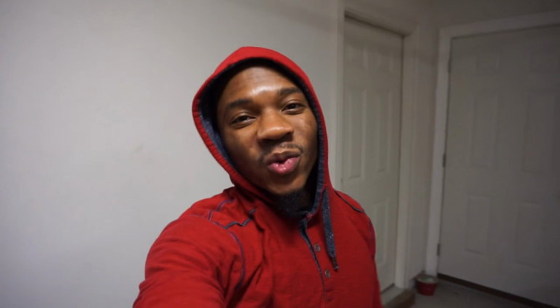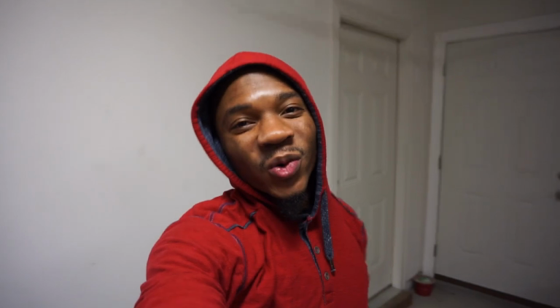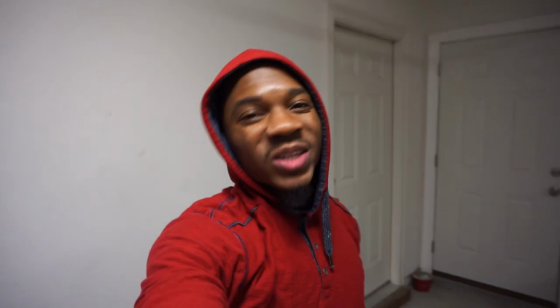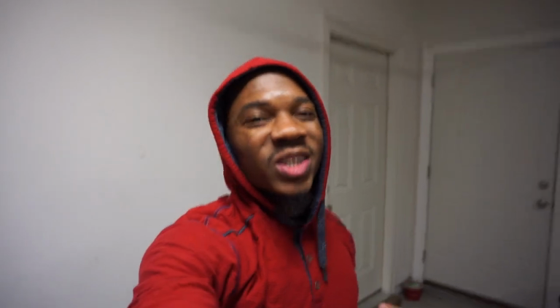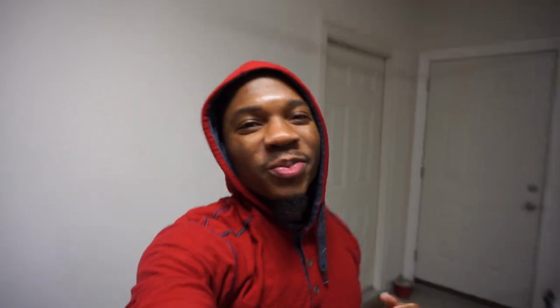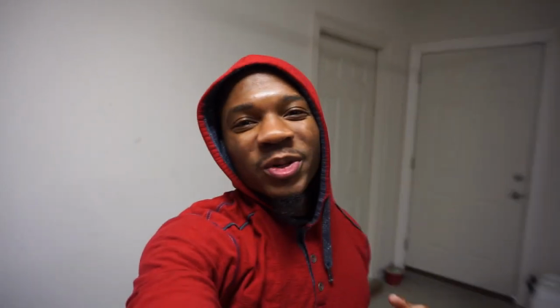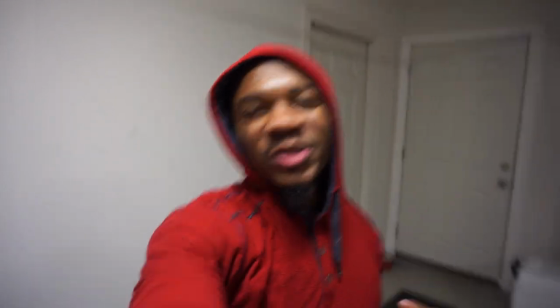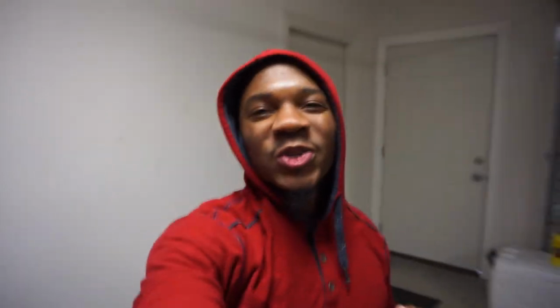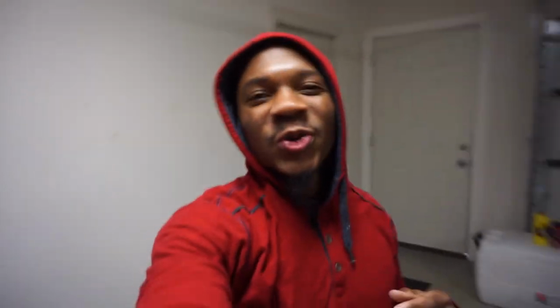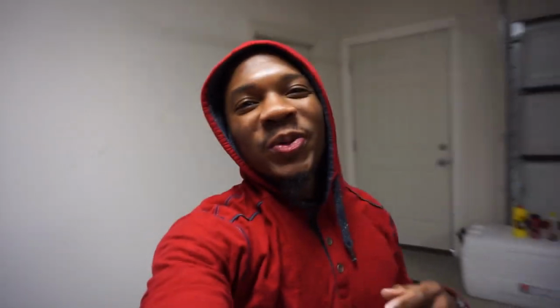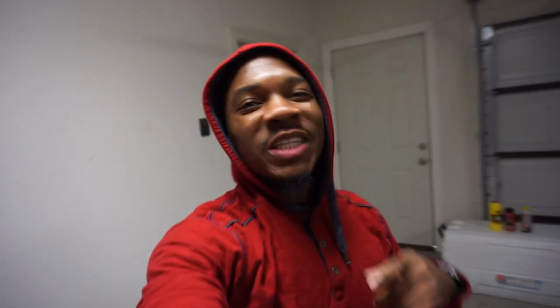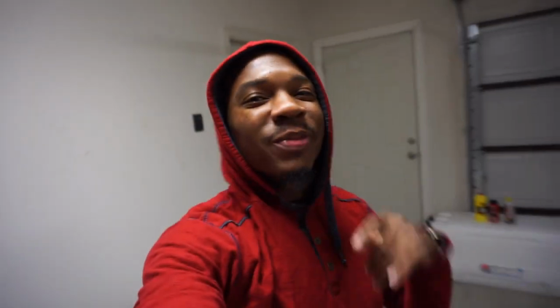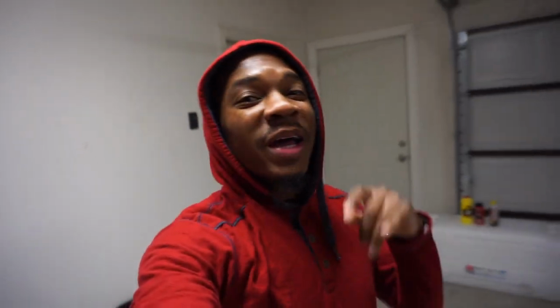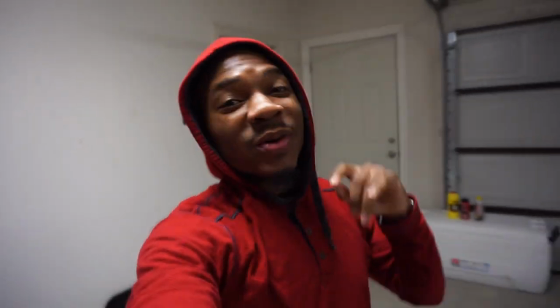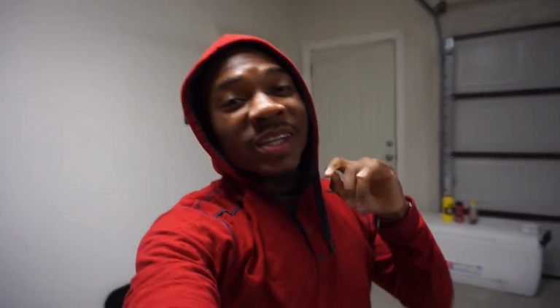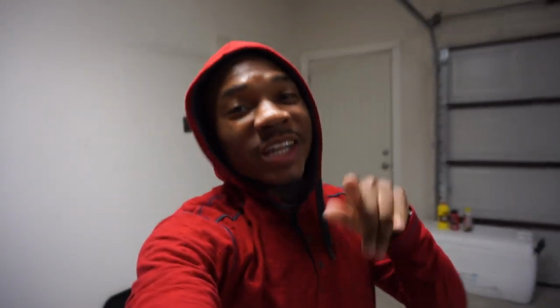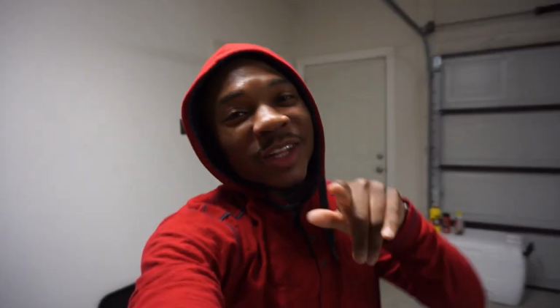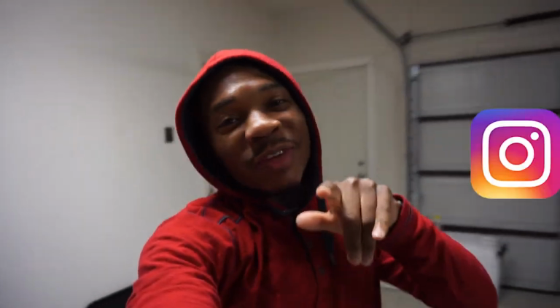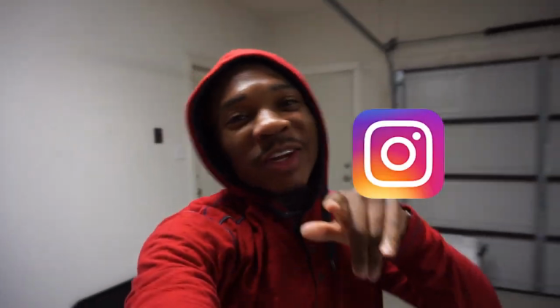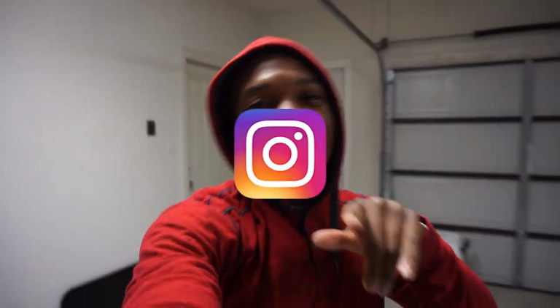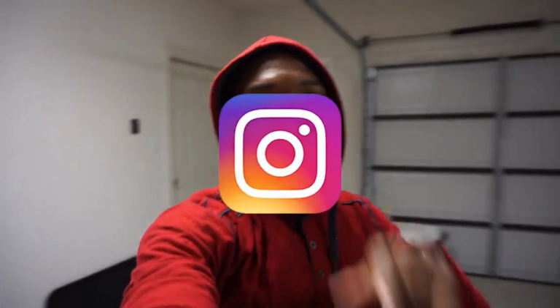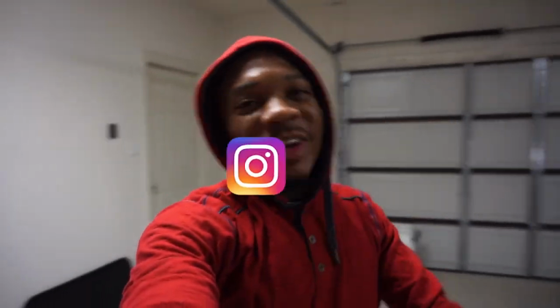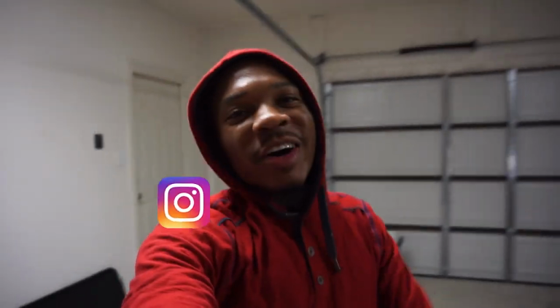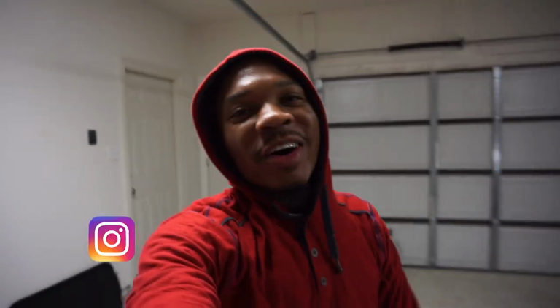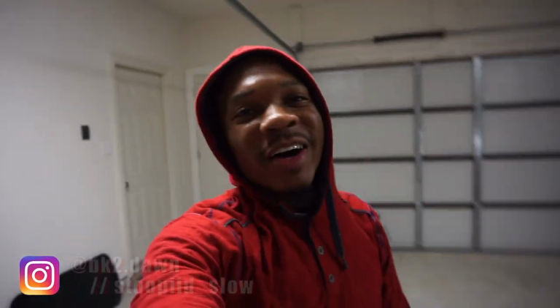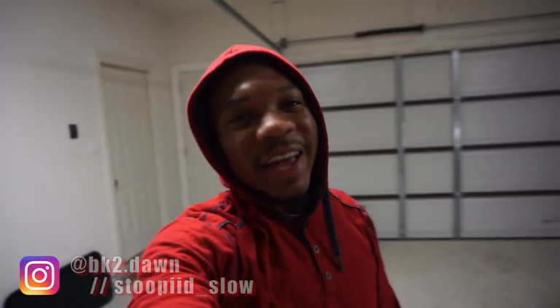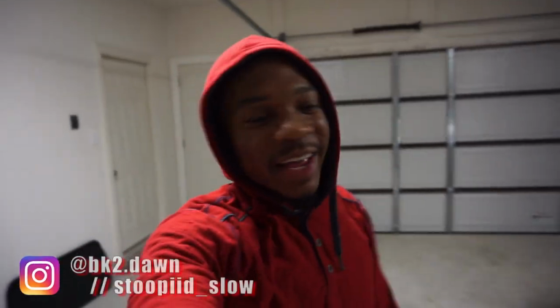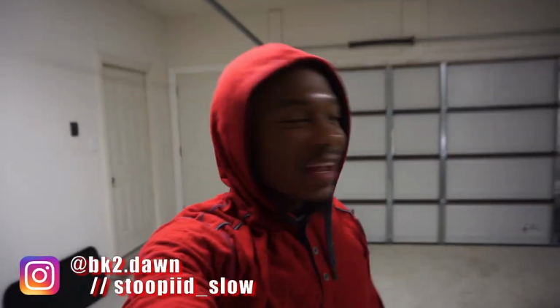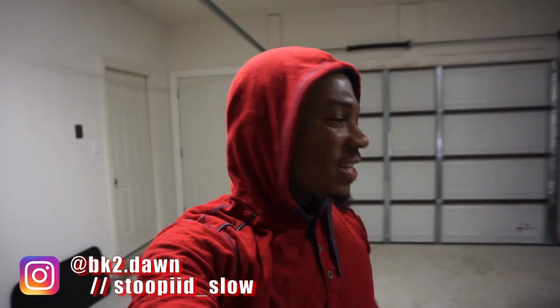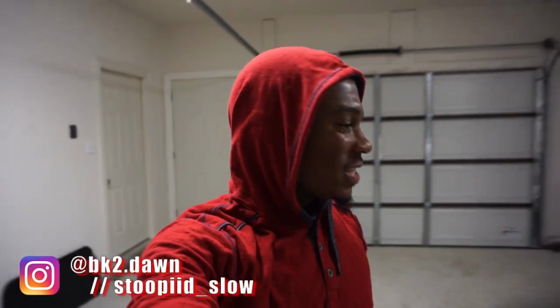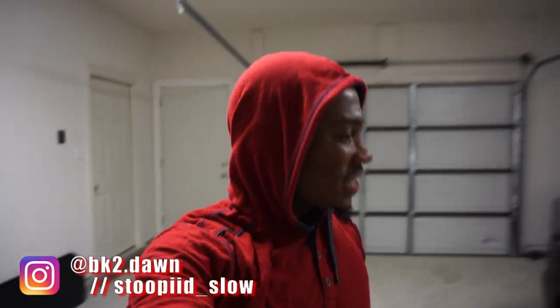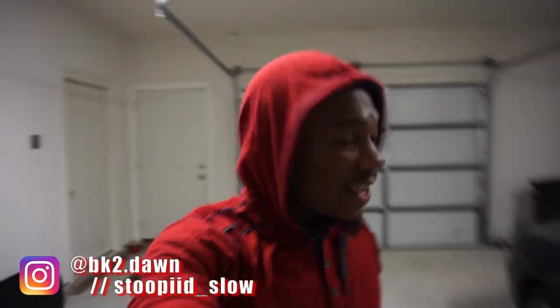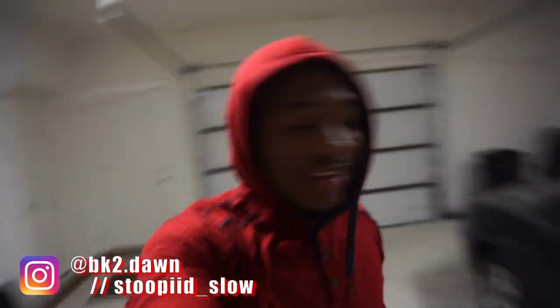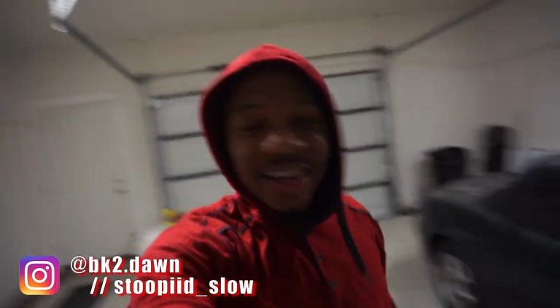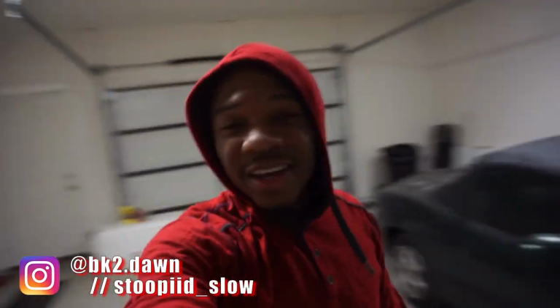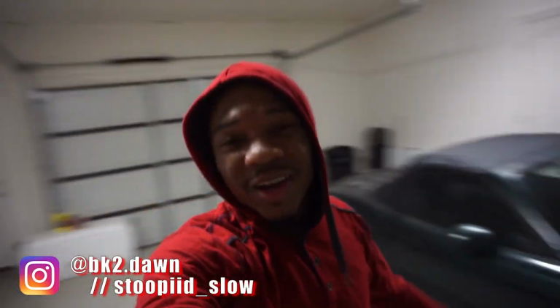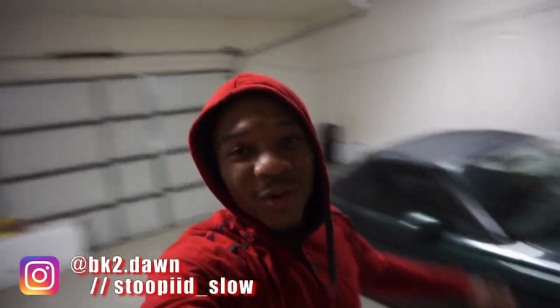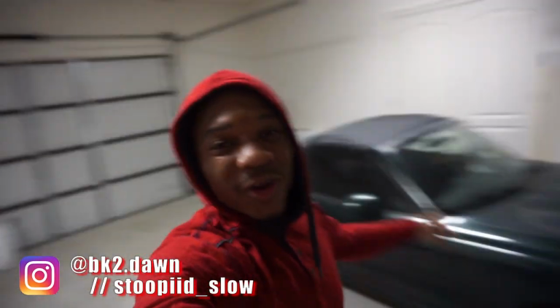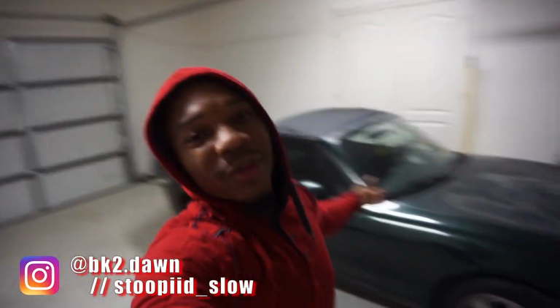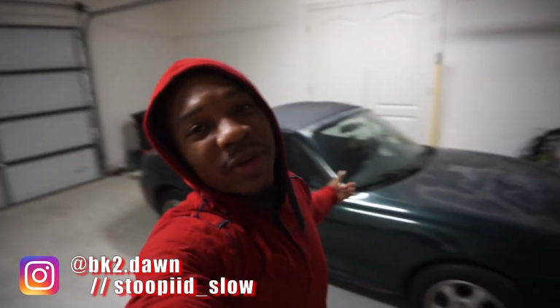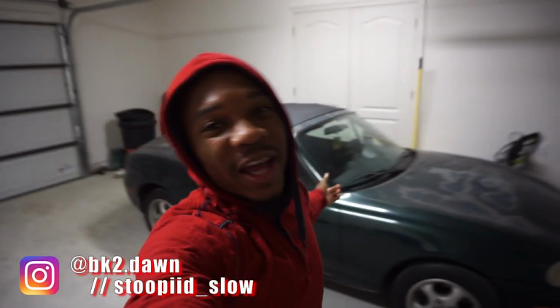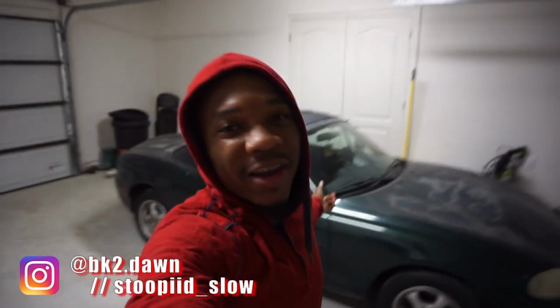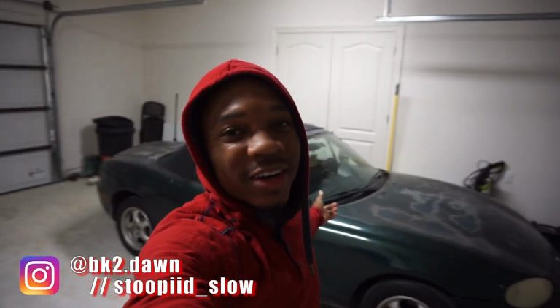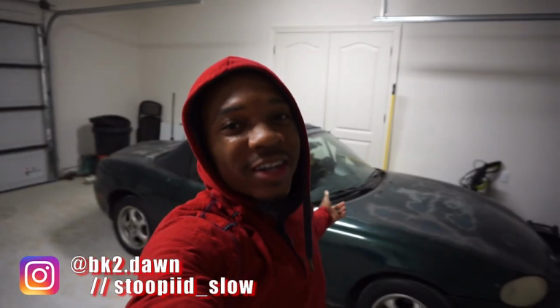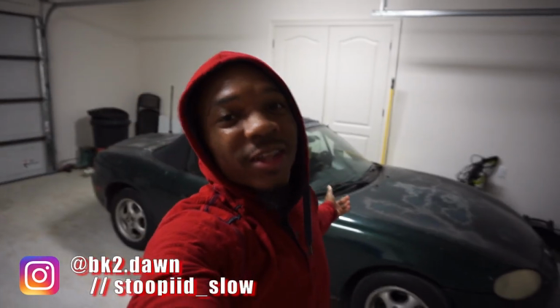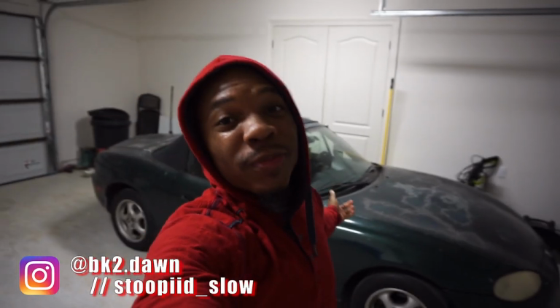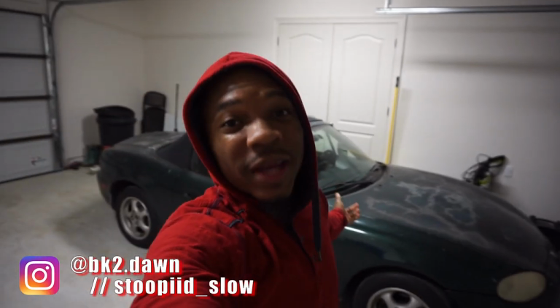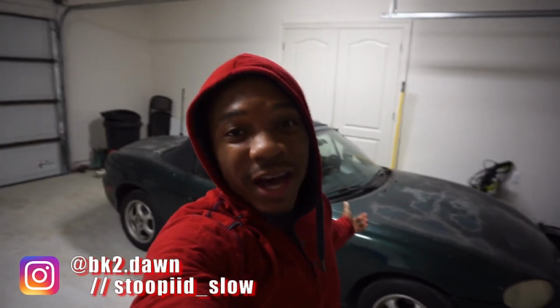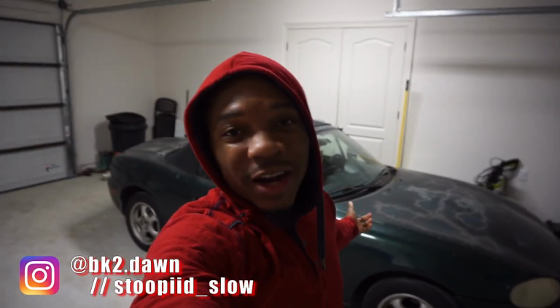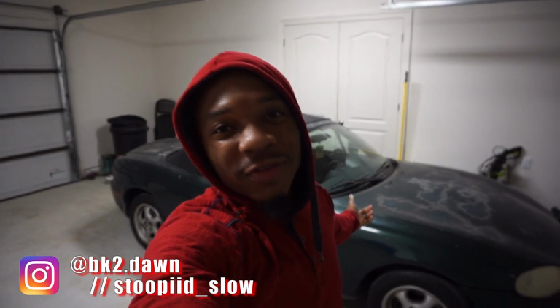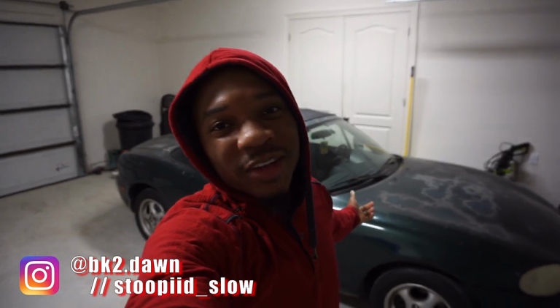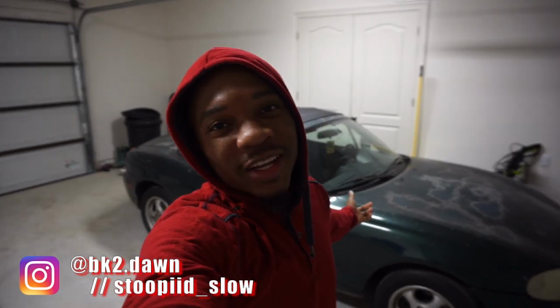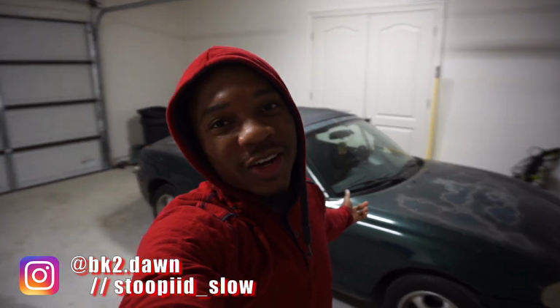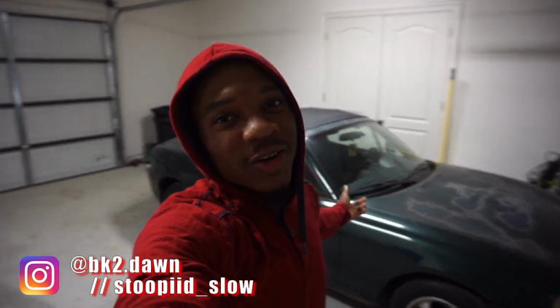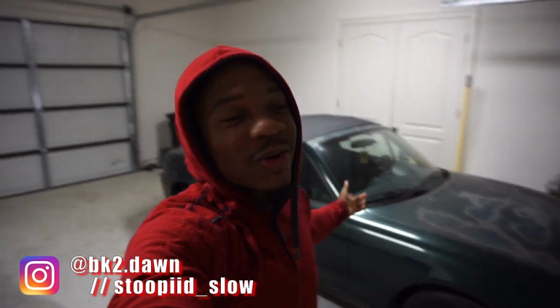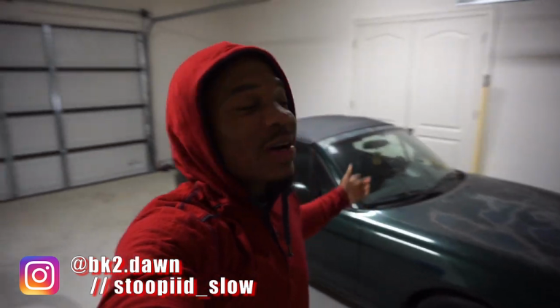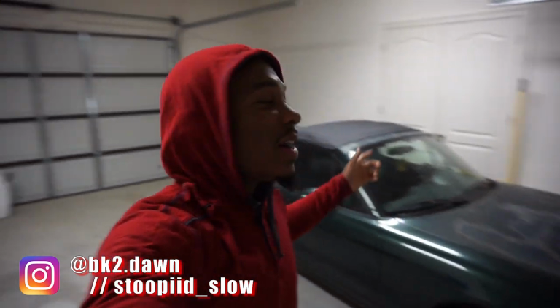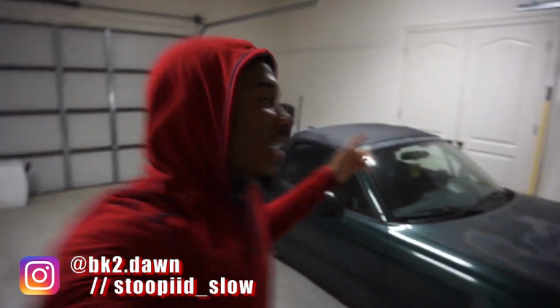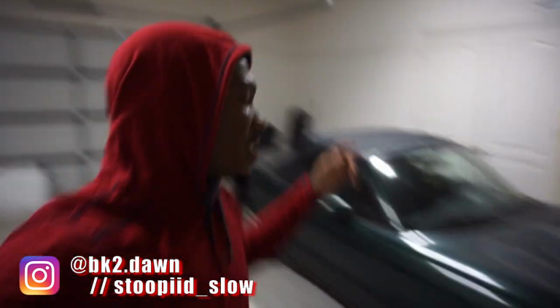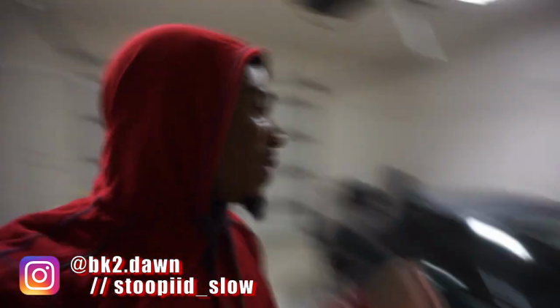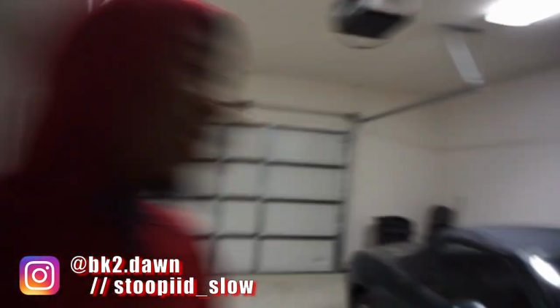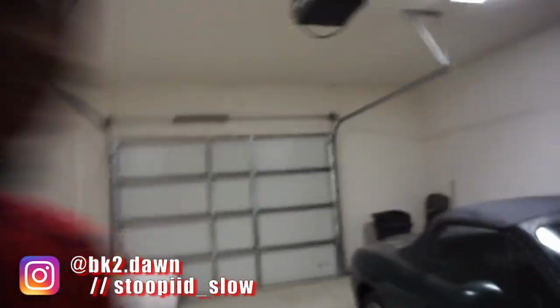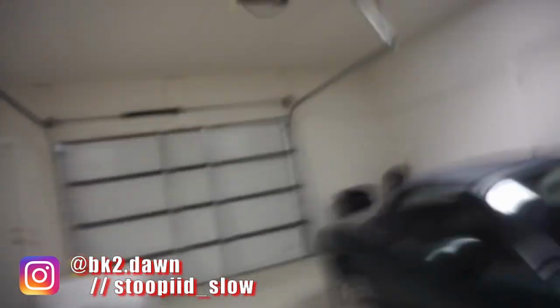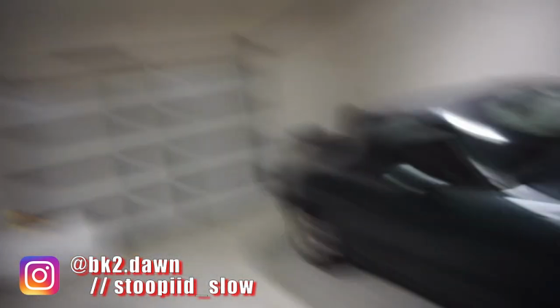What's up YouTube? PJ back with another video for y'all, and today we're gonna be having another Miata video. It's been a while since I actually showed y'all the Miata.